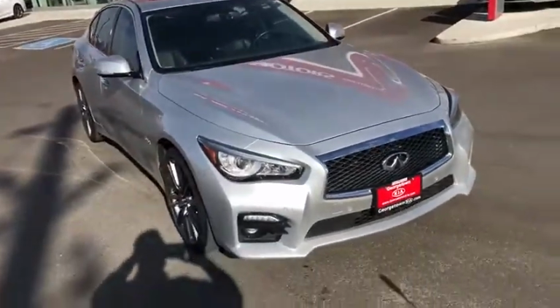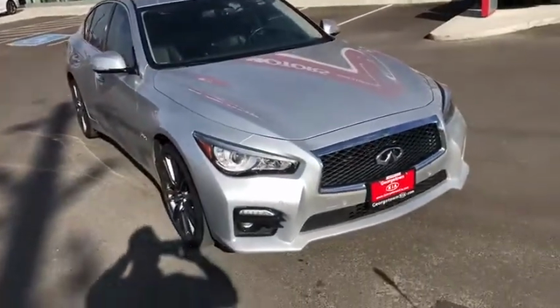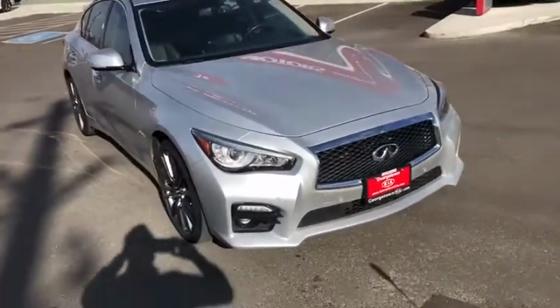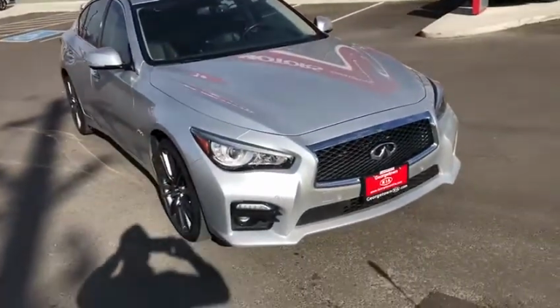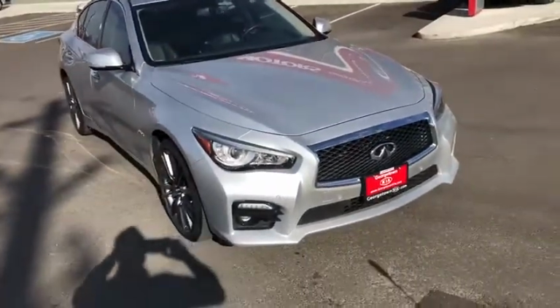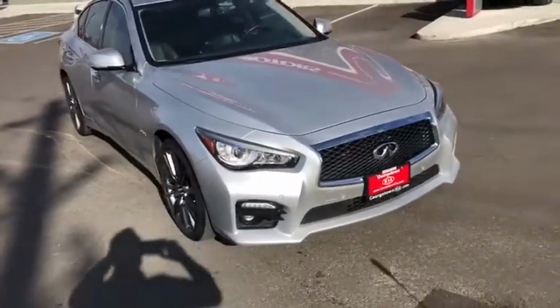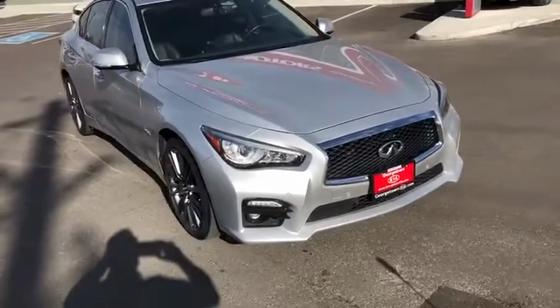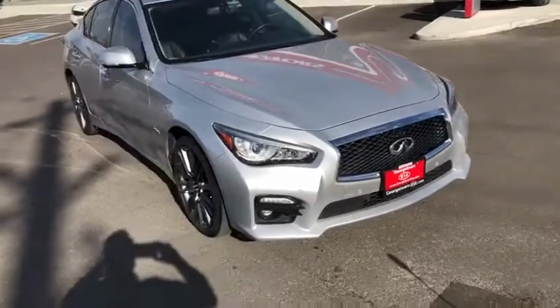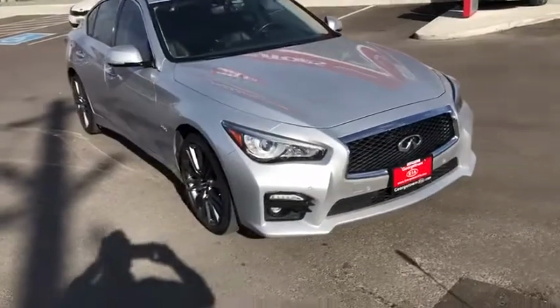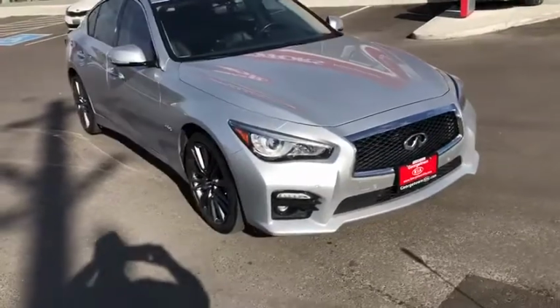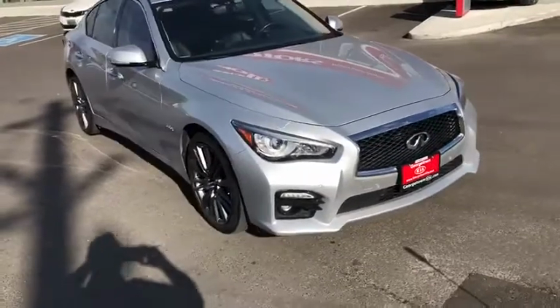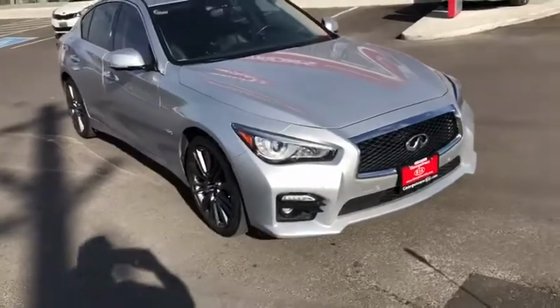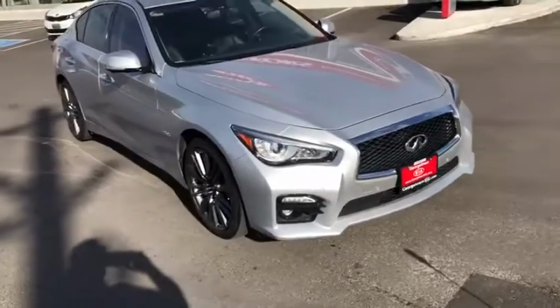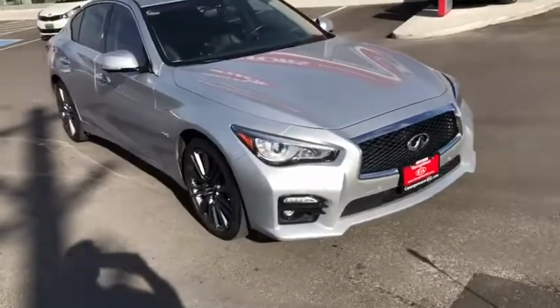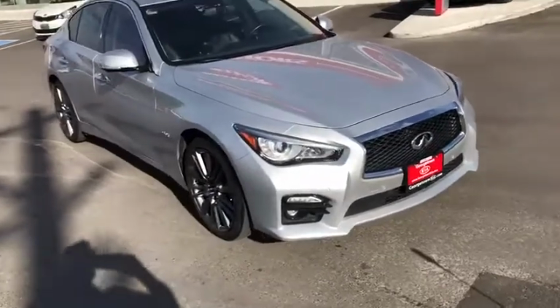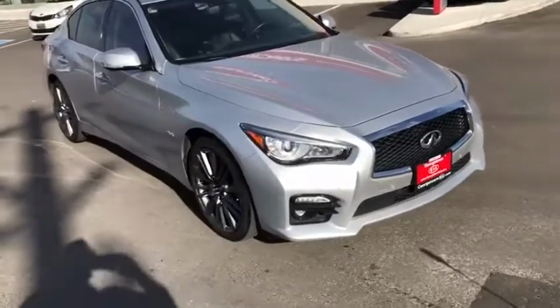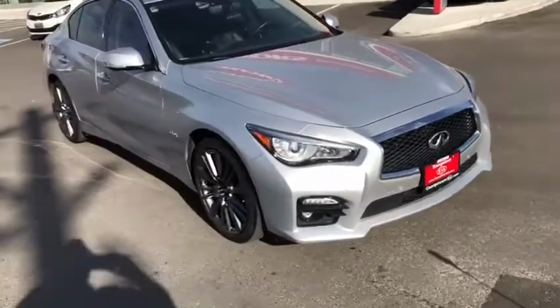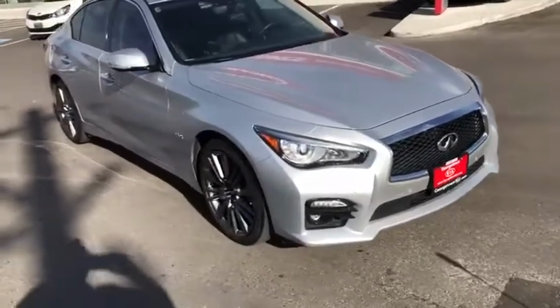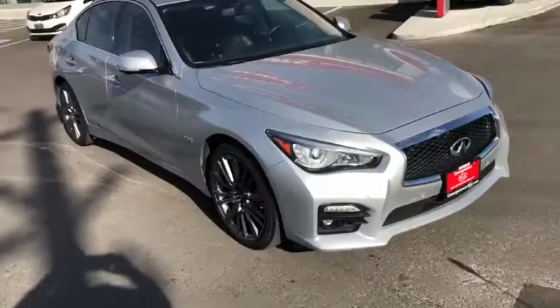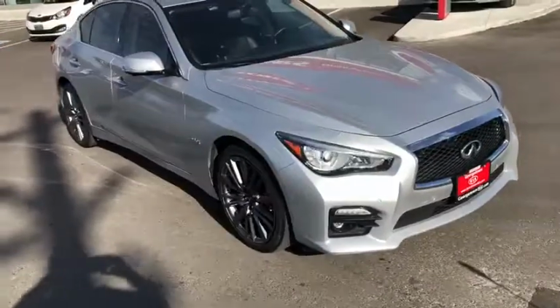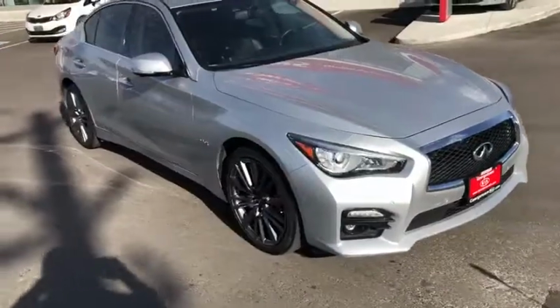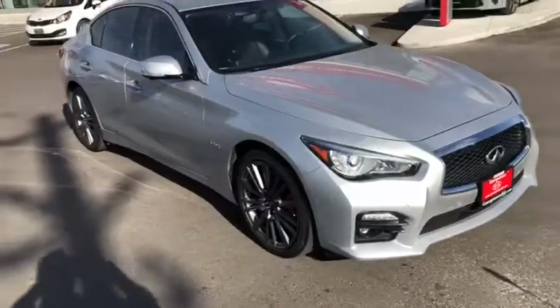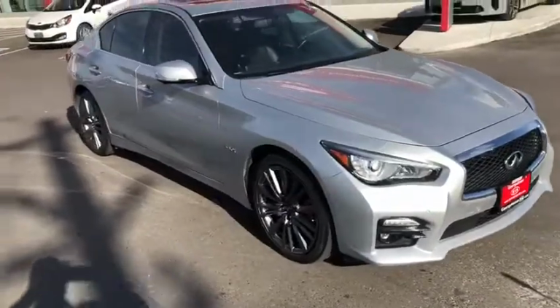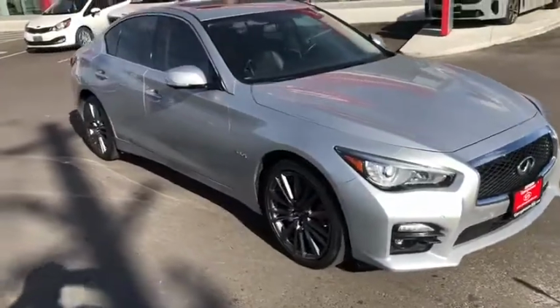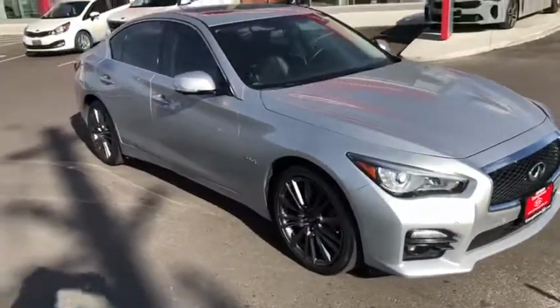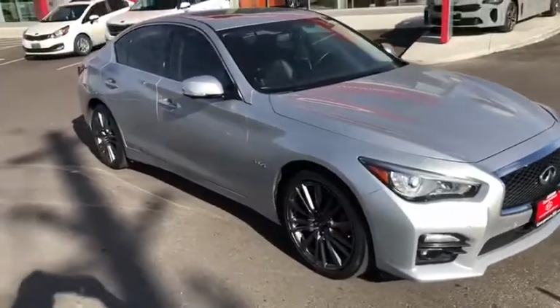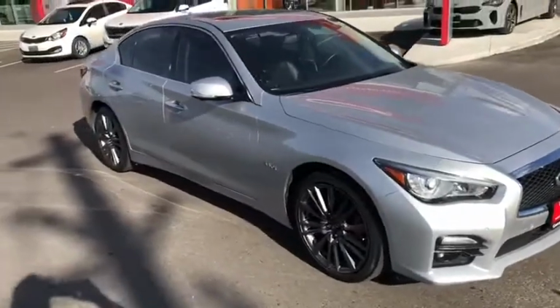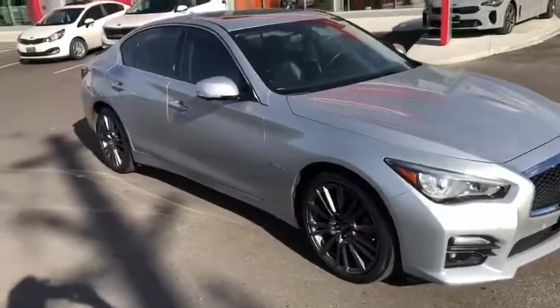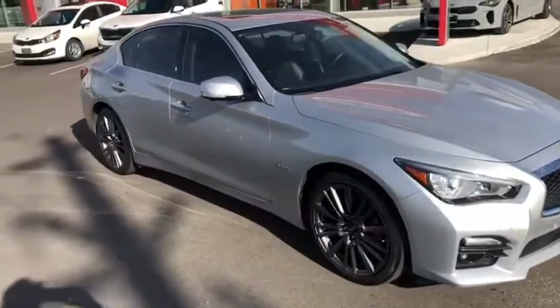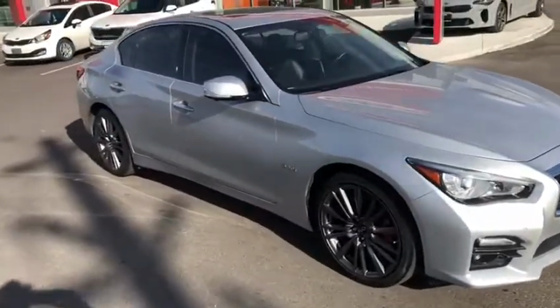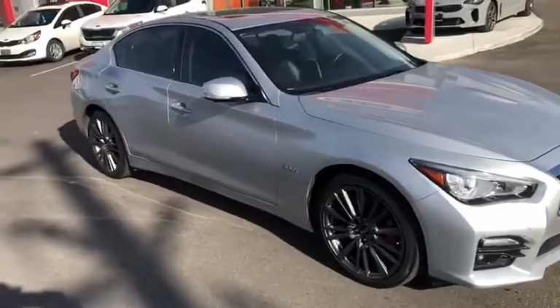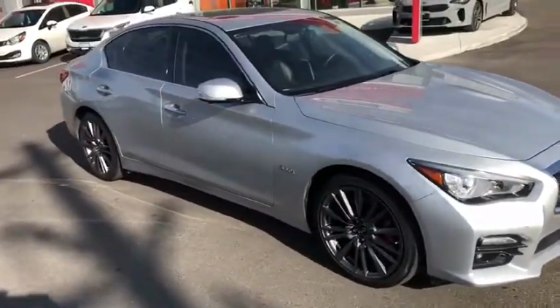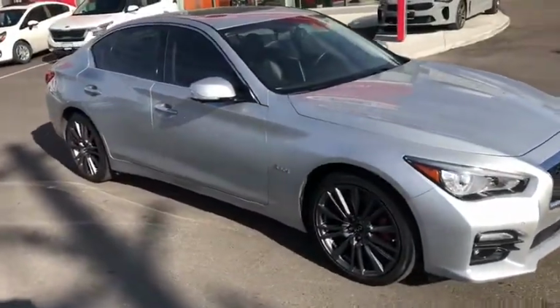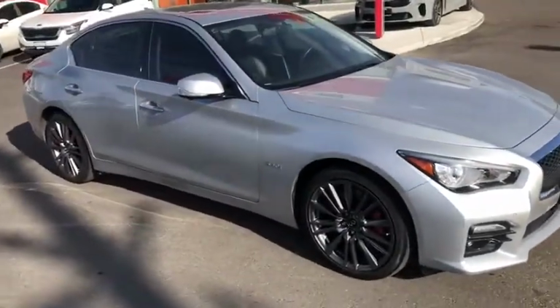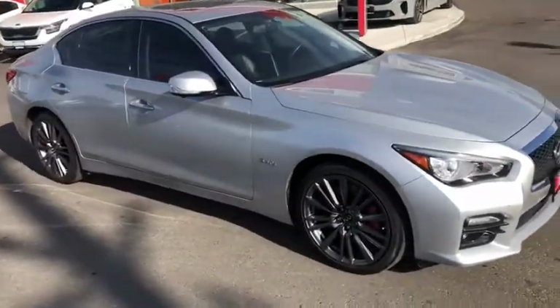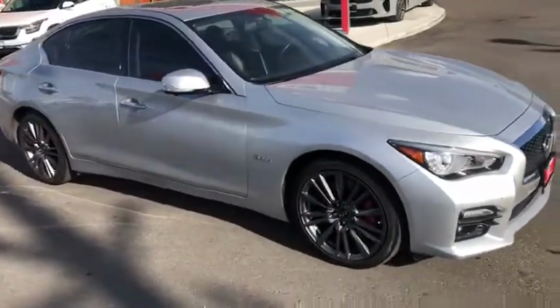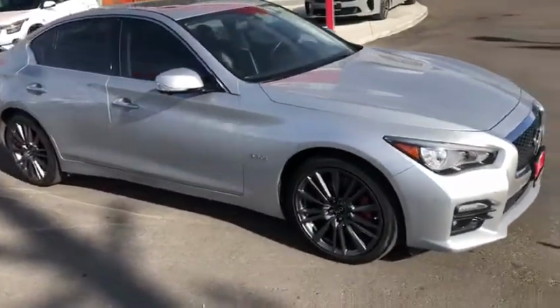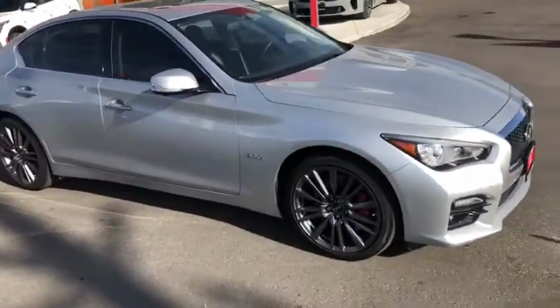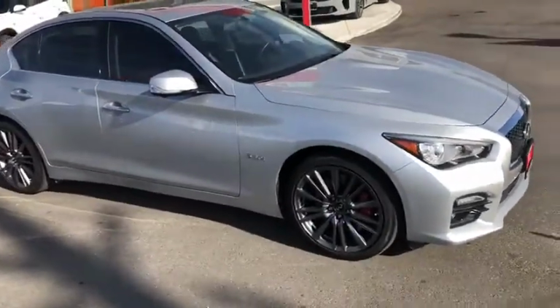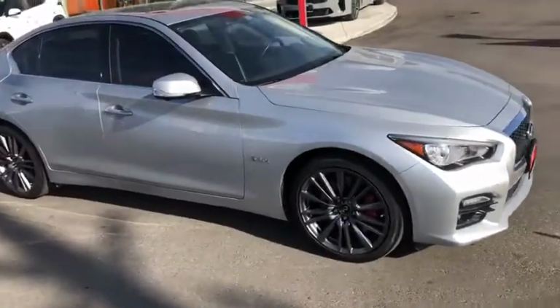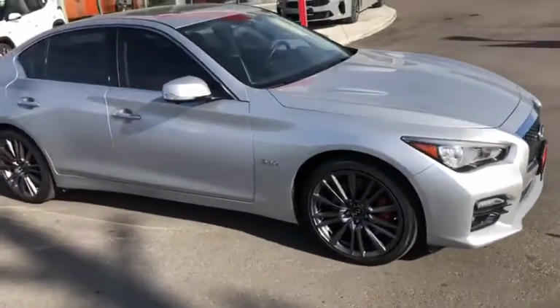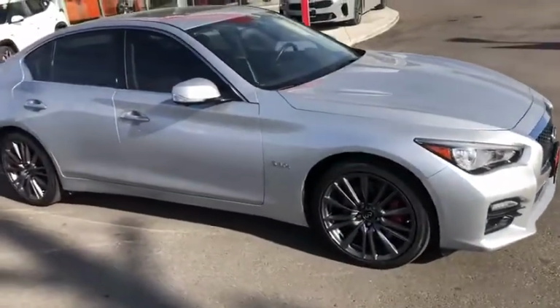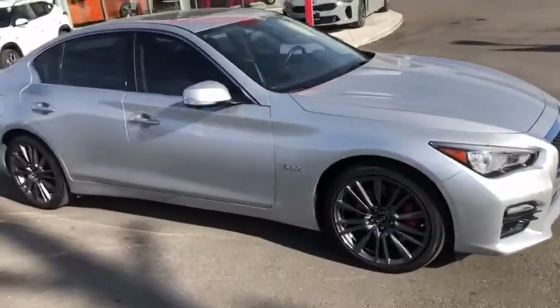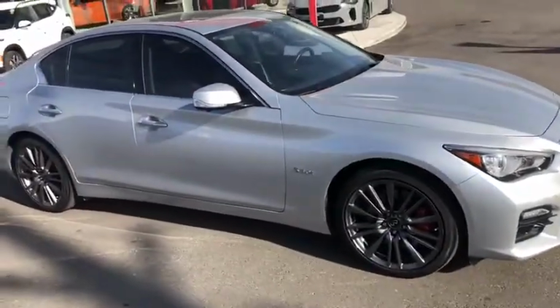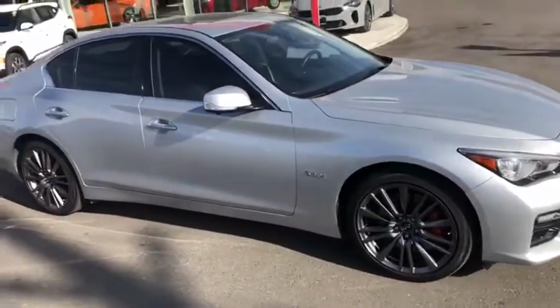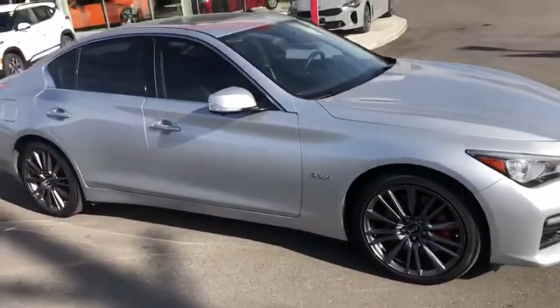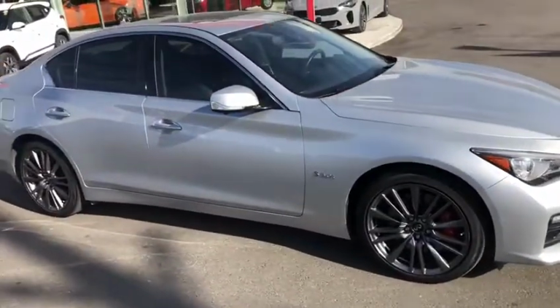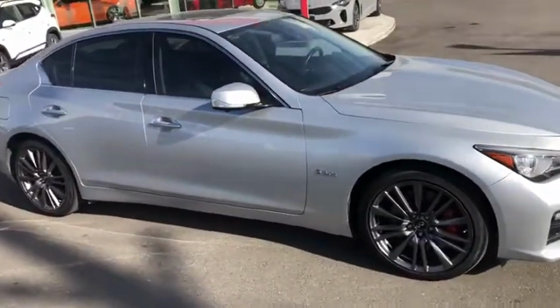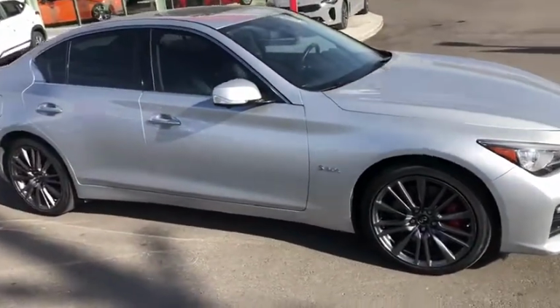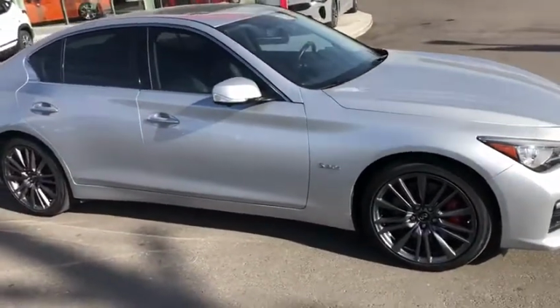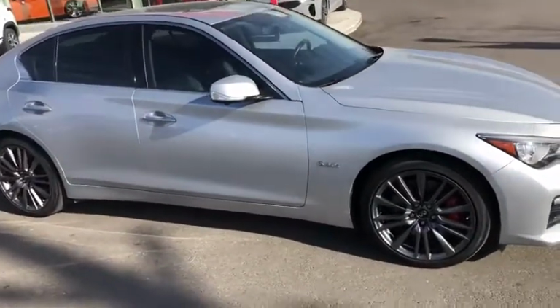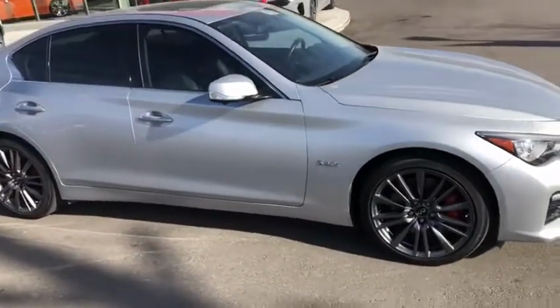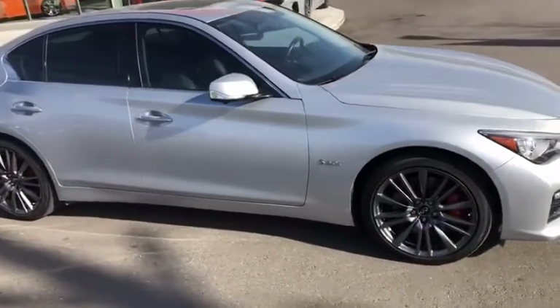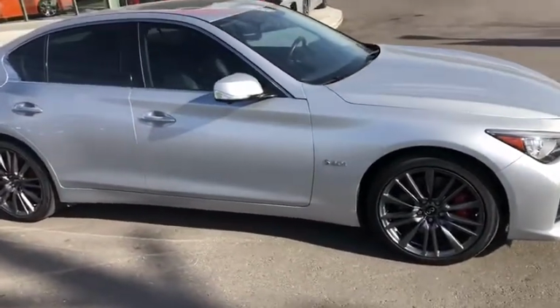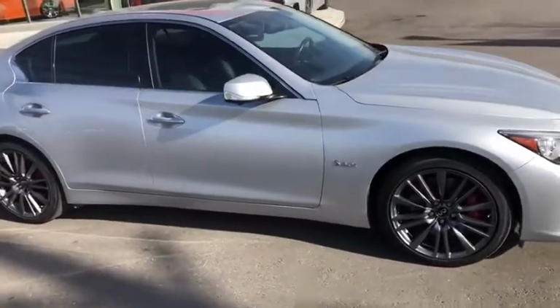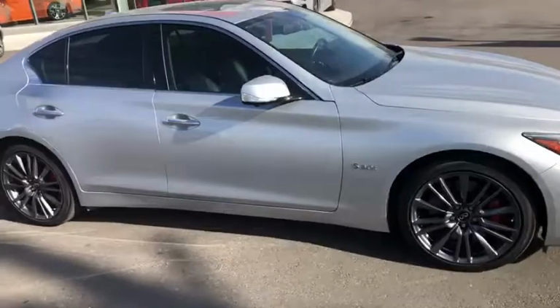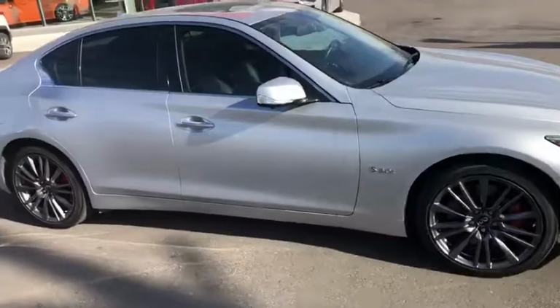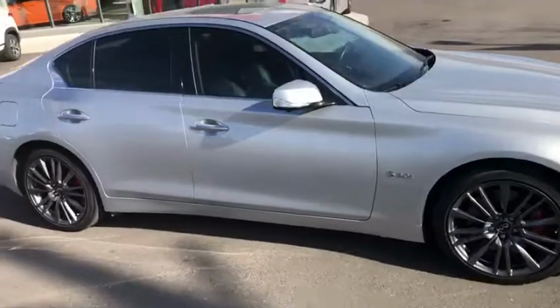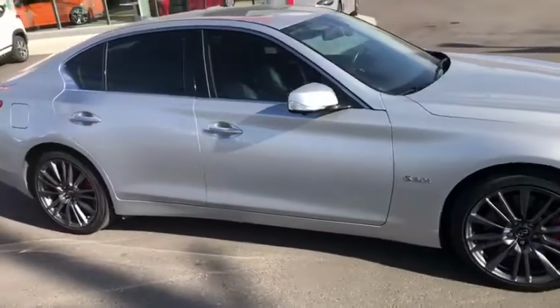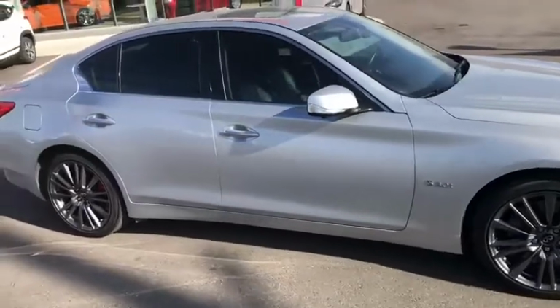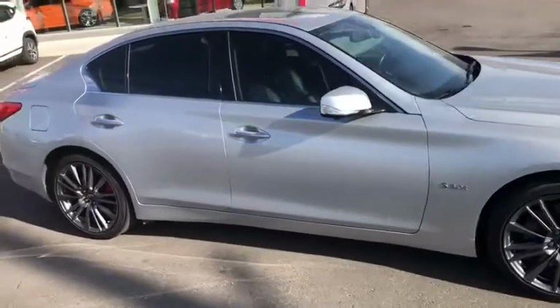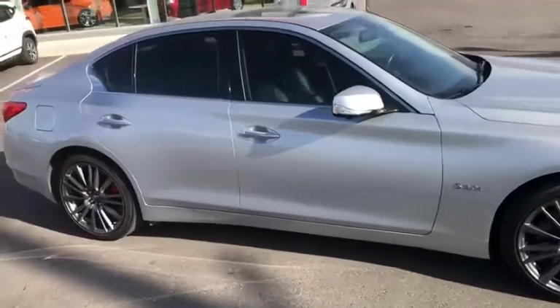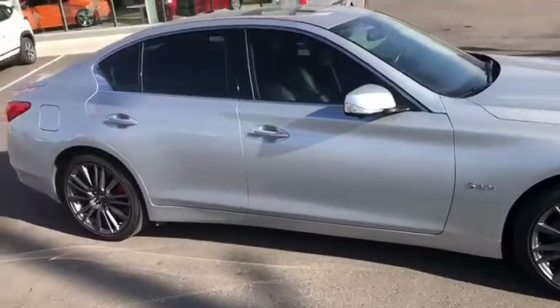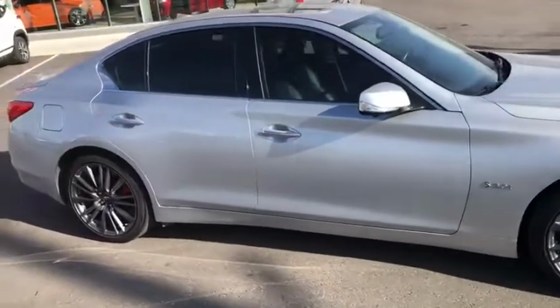Man, the car is mint. It's mint — no blemishes, no rips. It looks gorgeous.